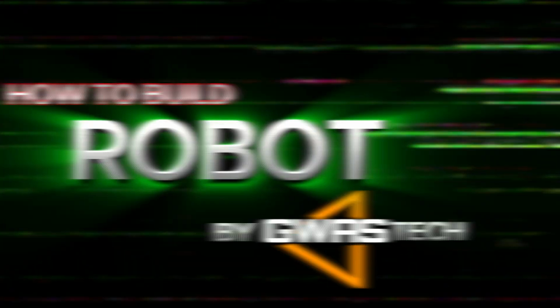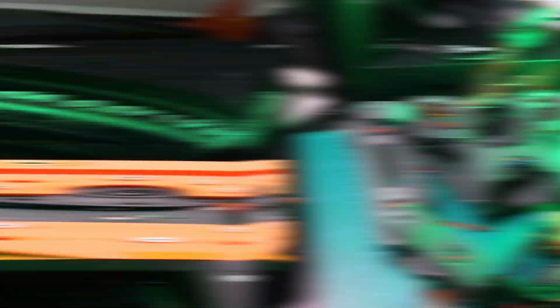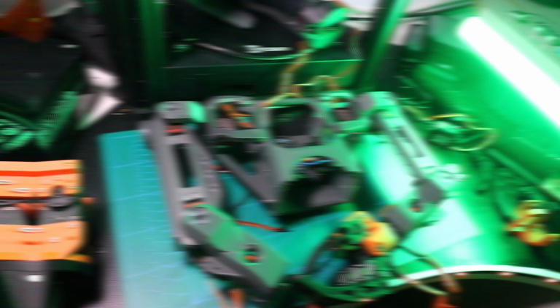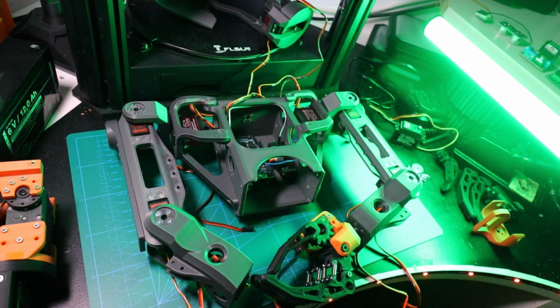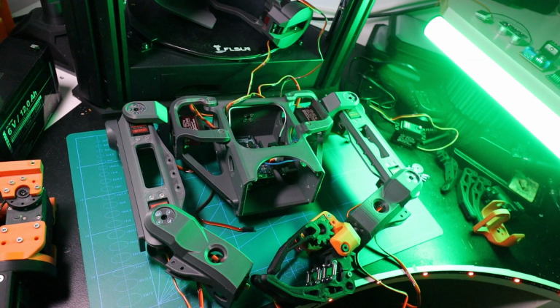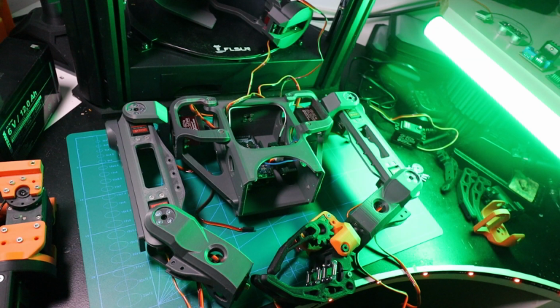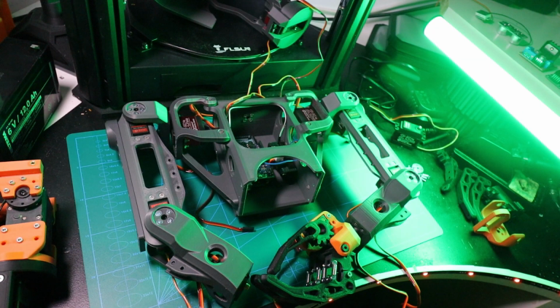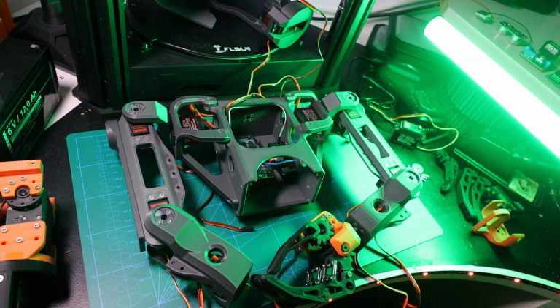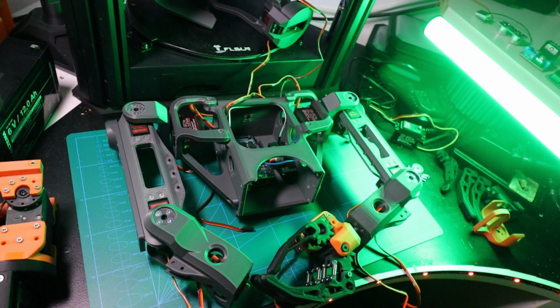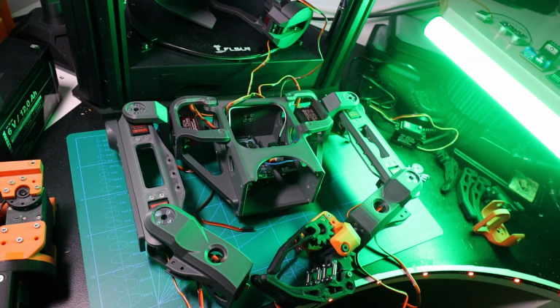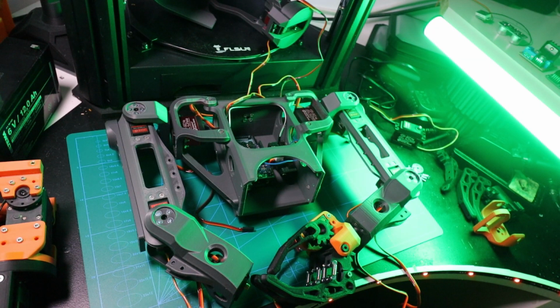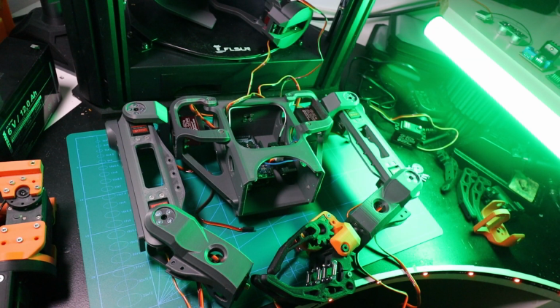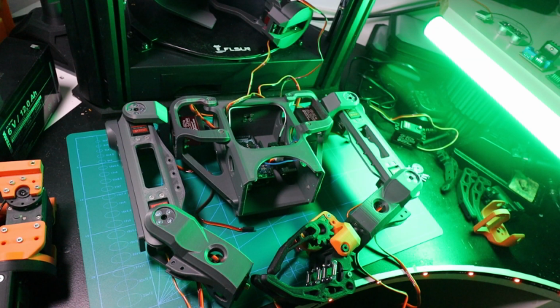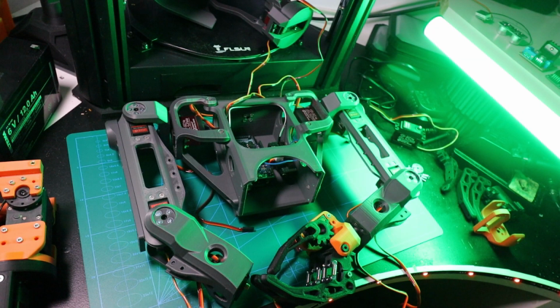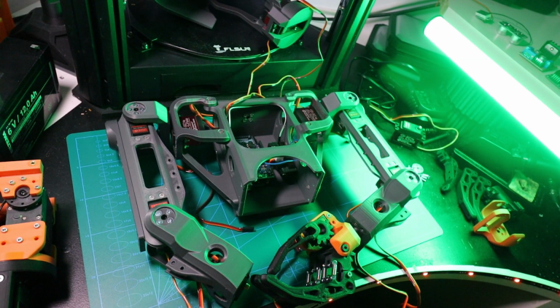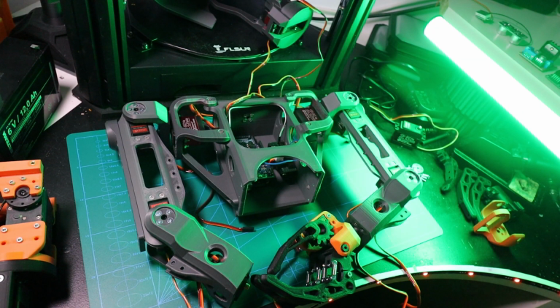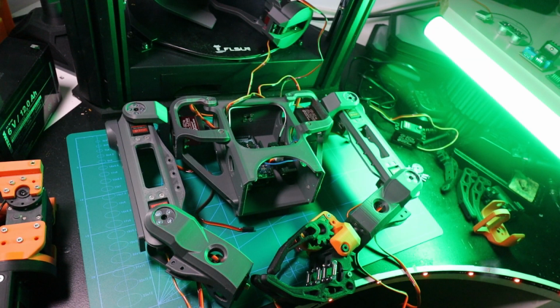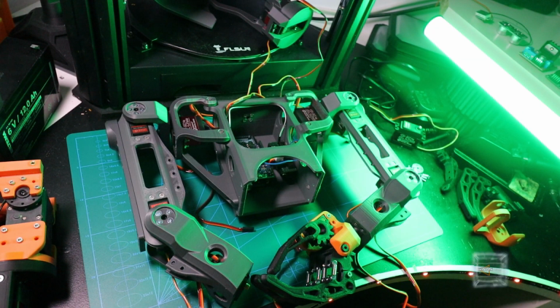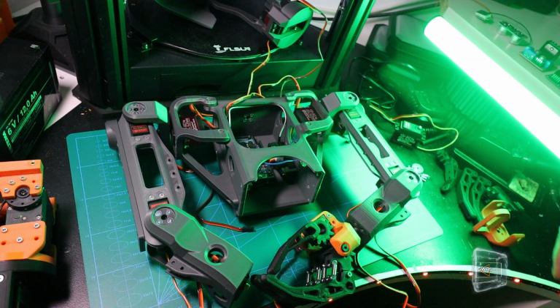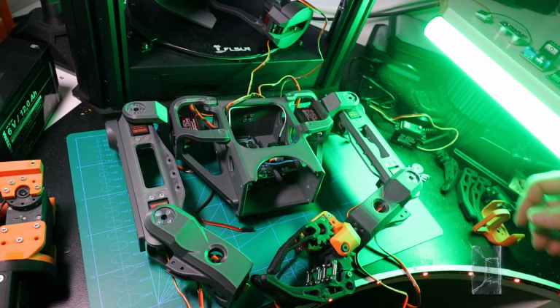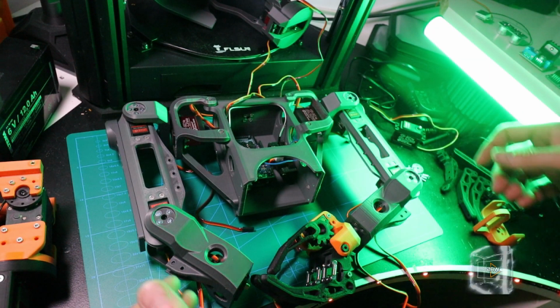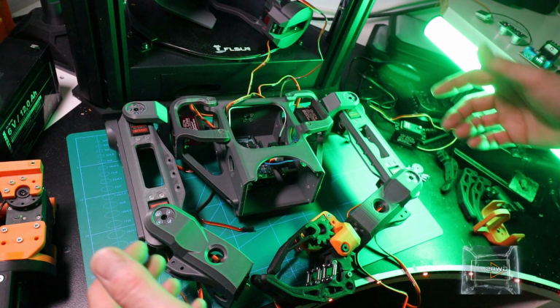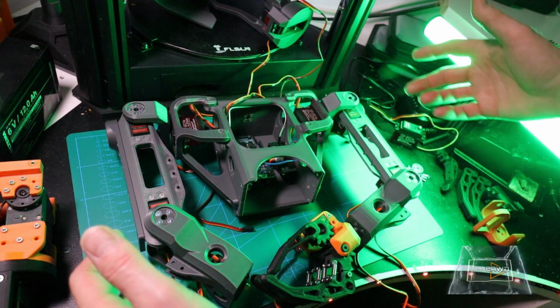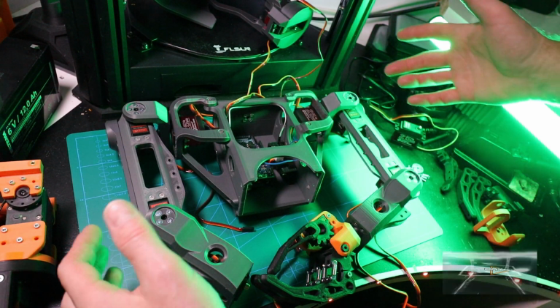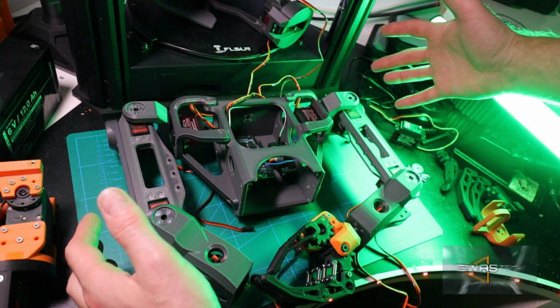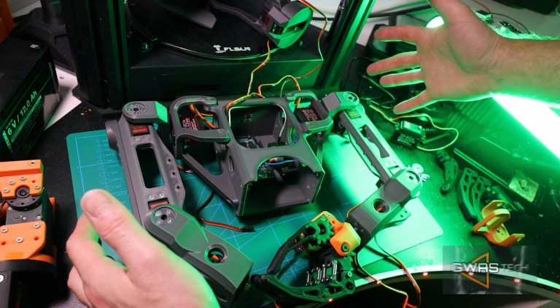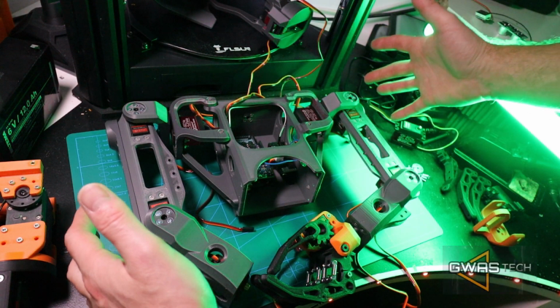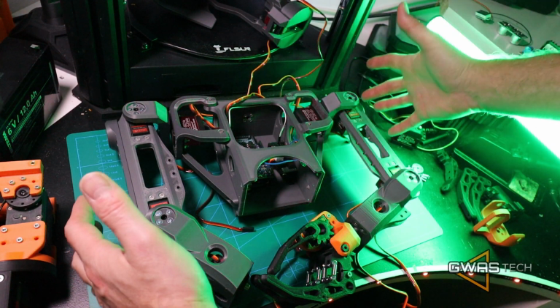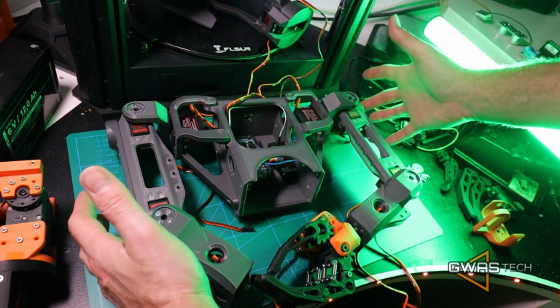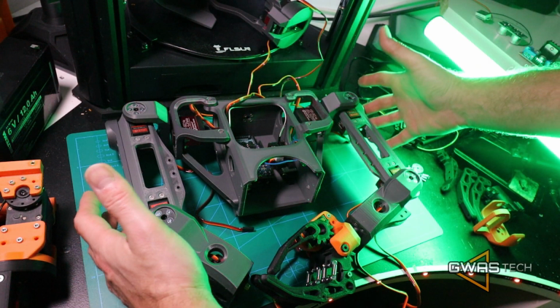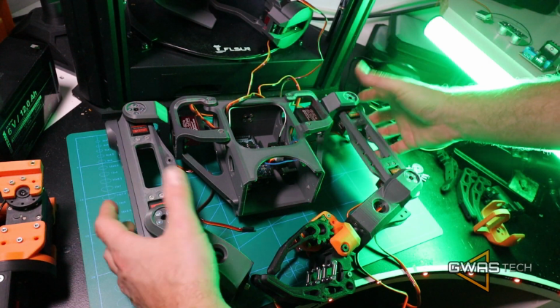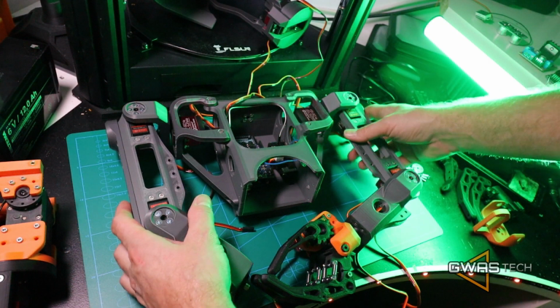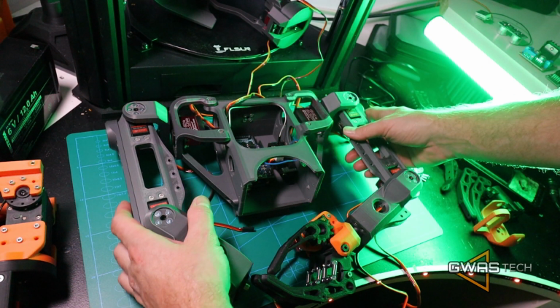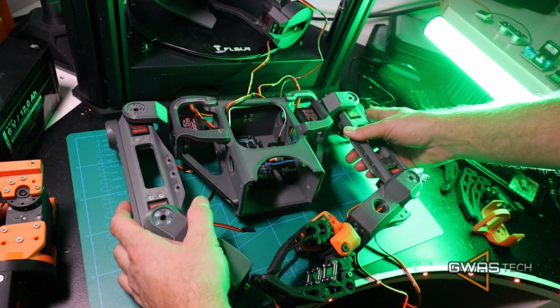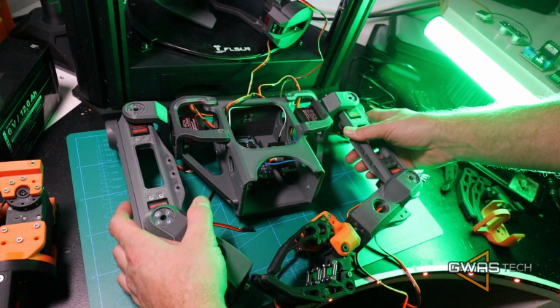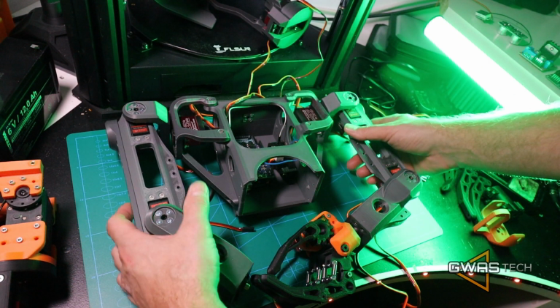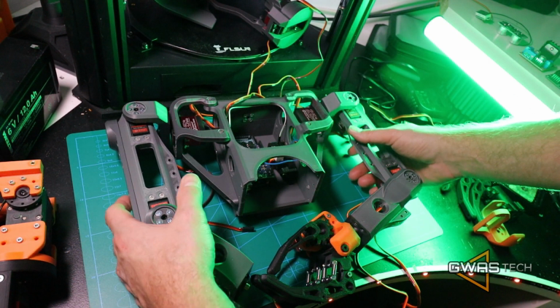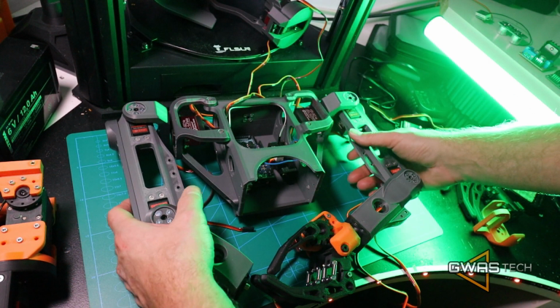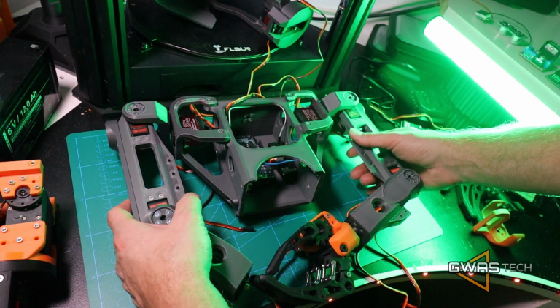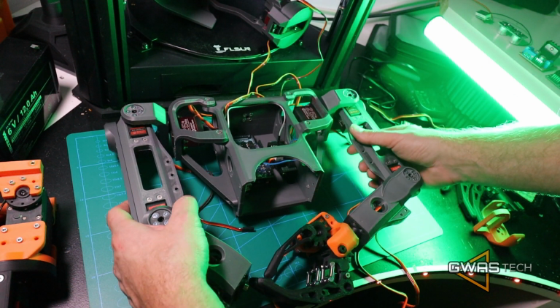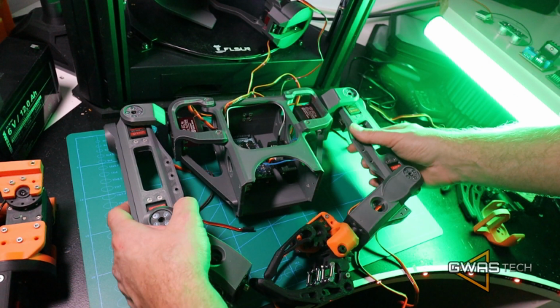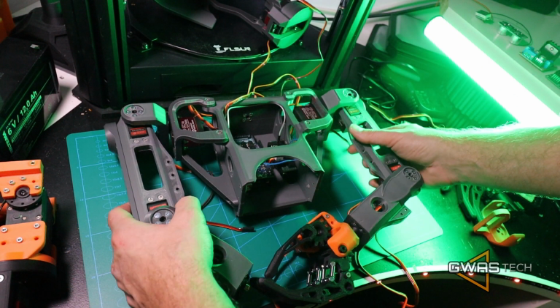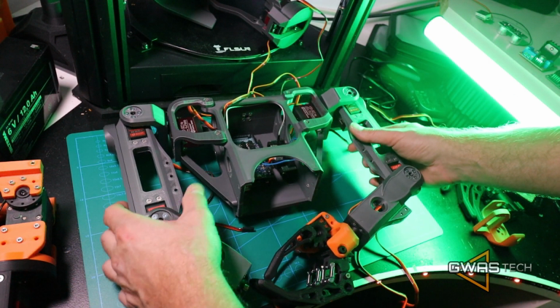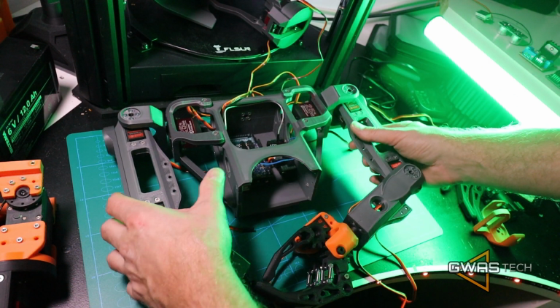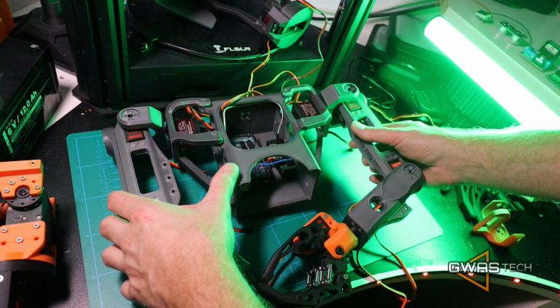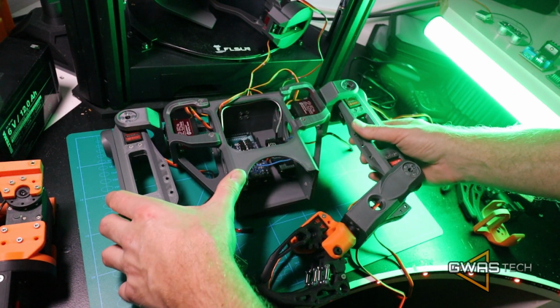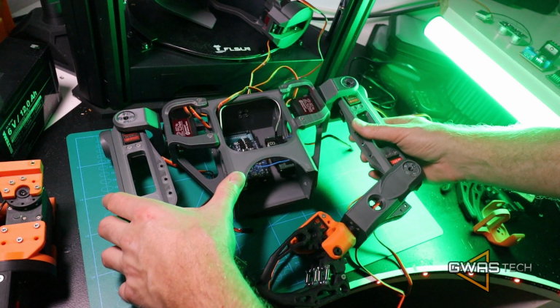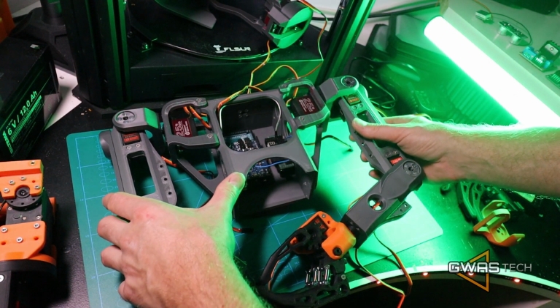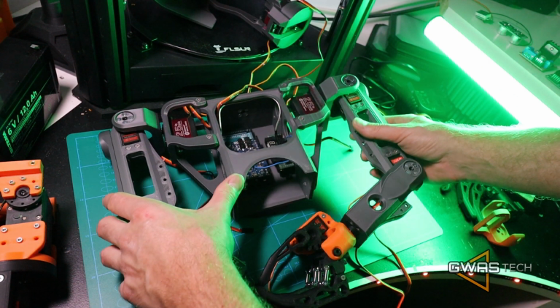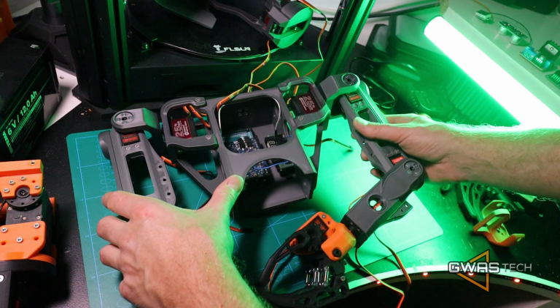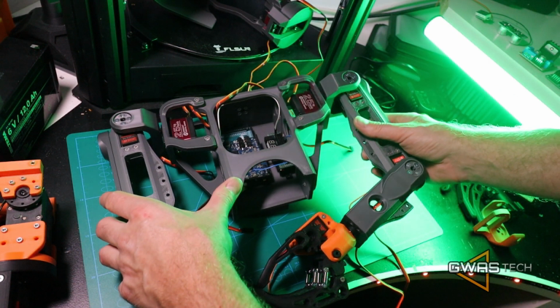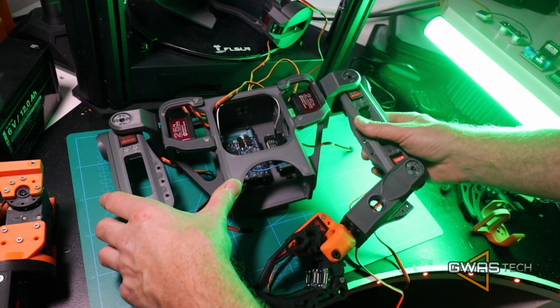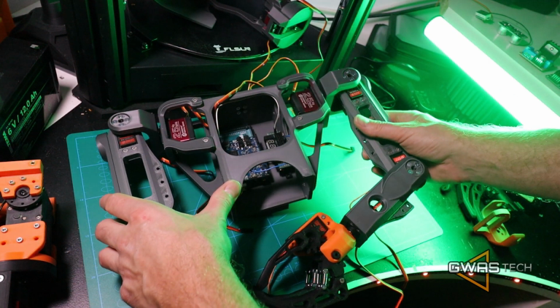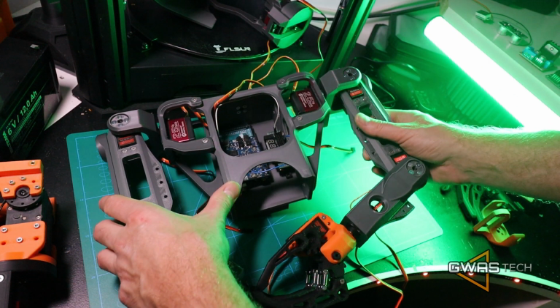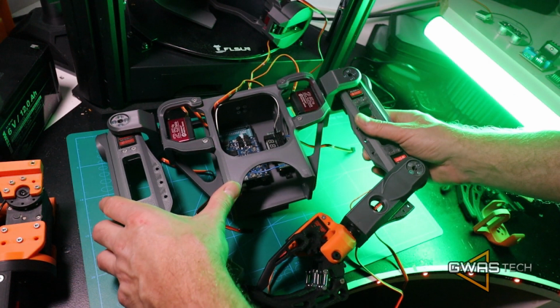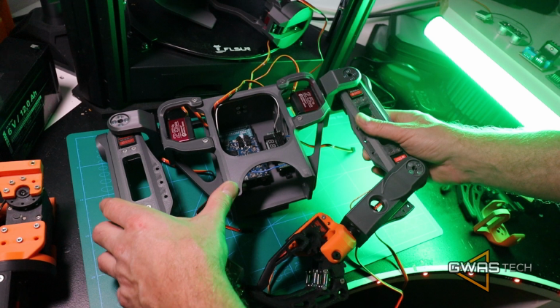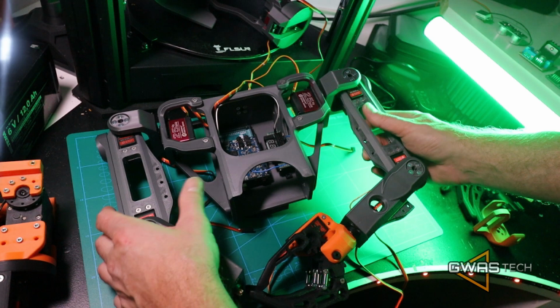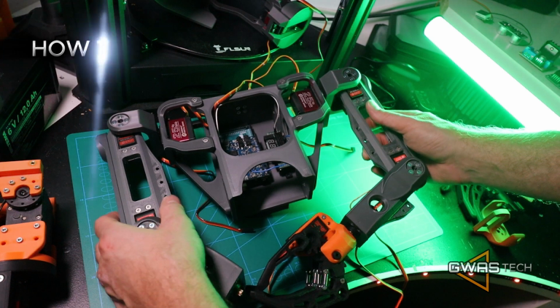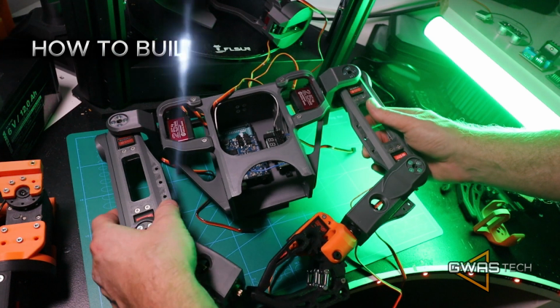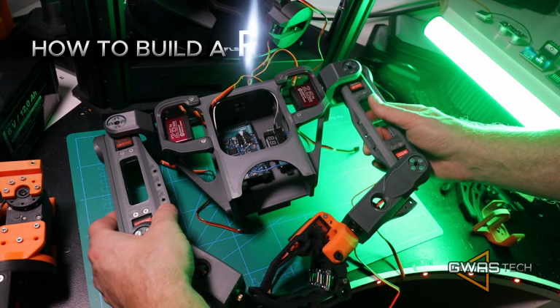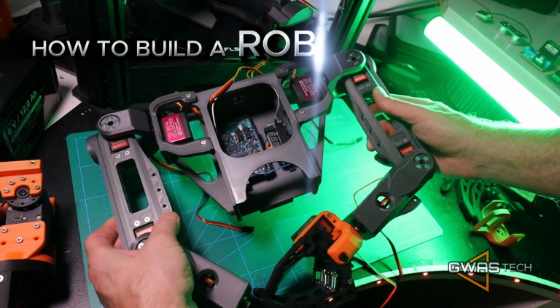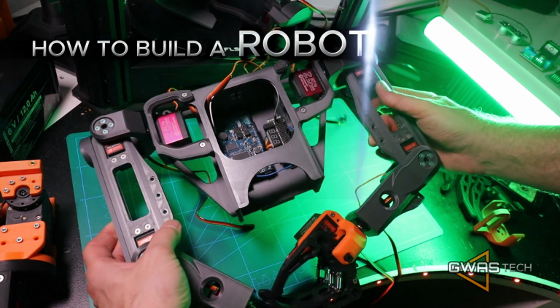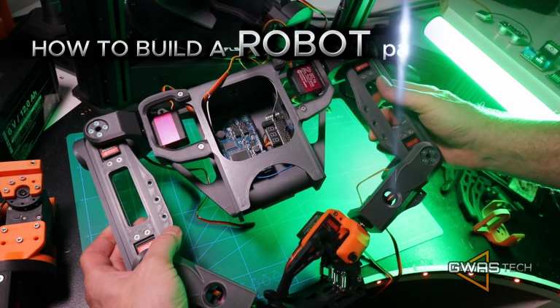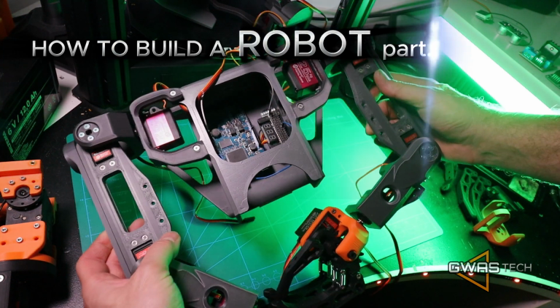Hello guys, so today it's time to start our tutorial about how to build a robot.